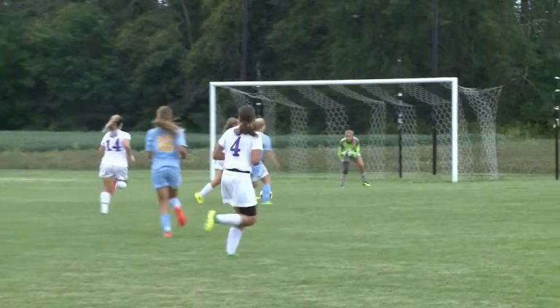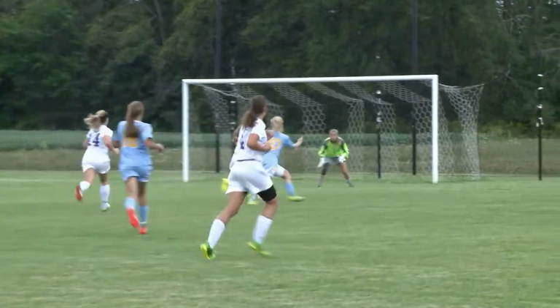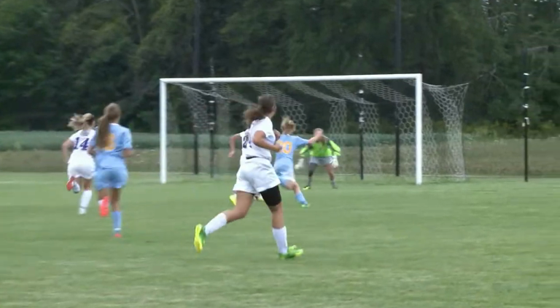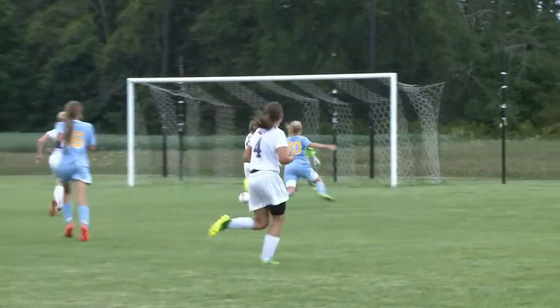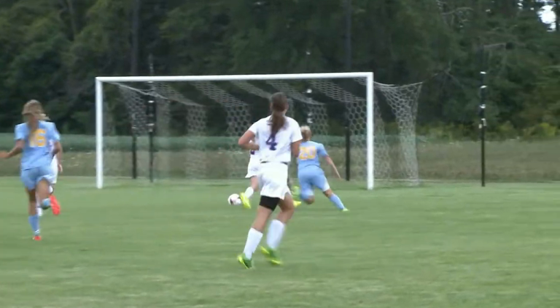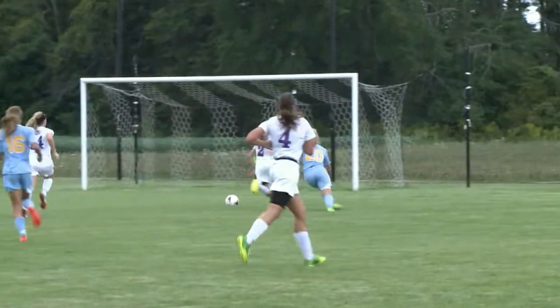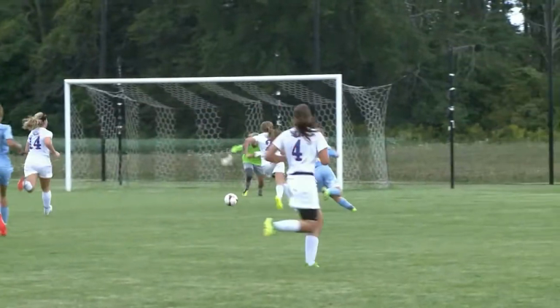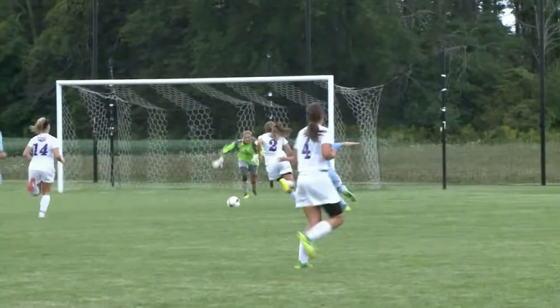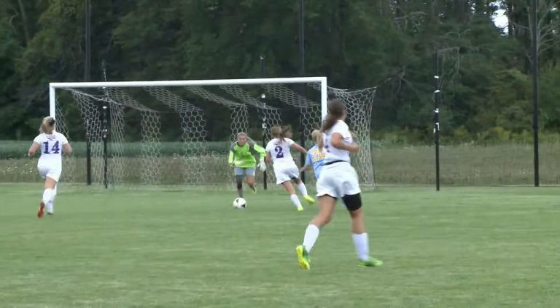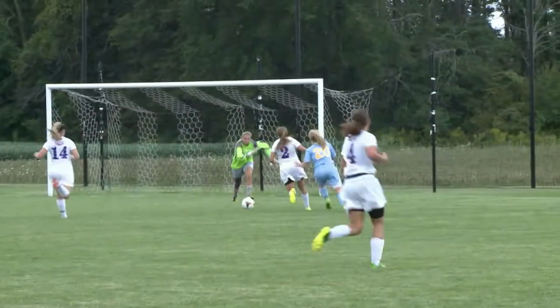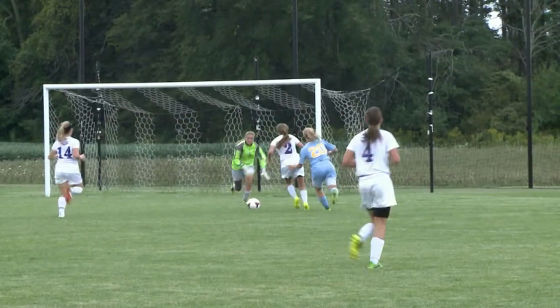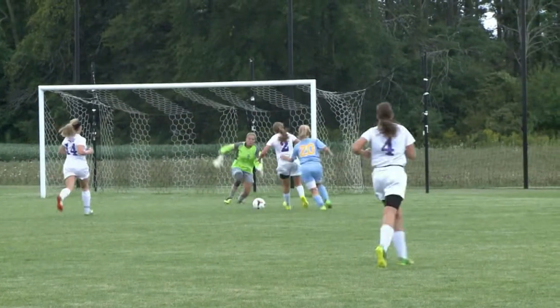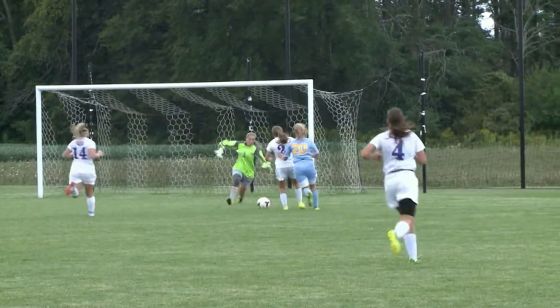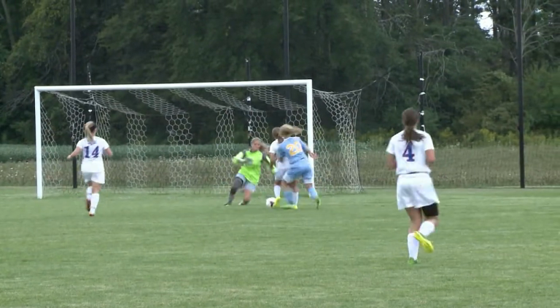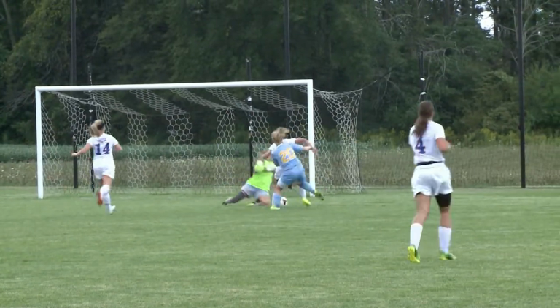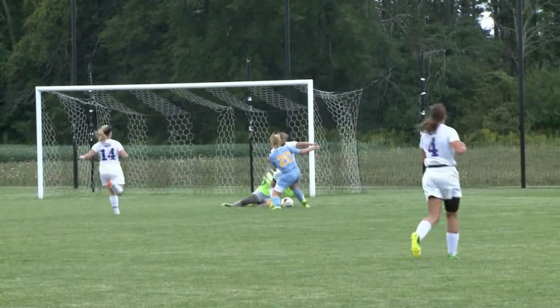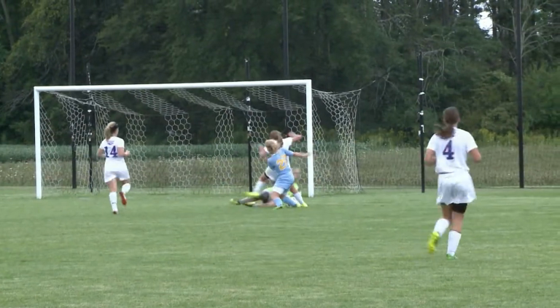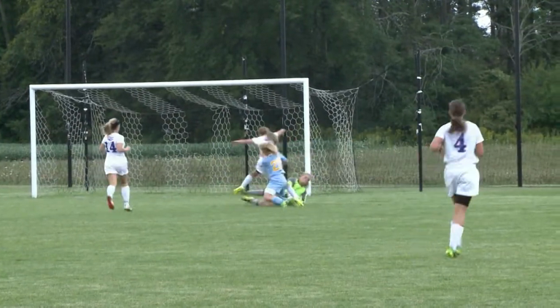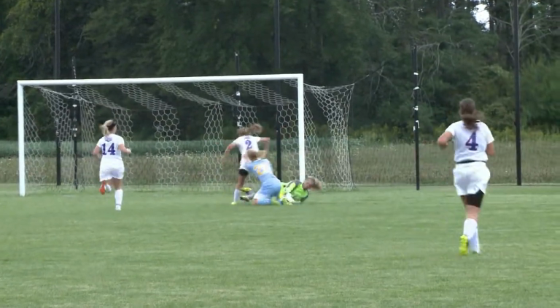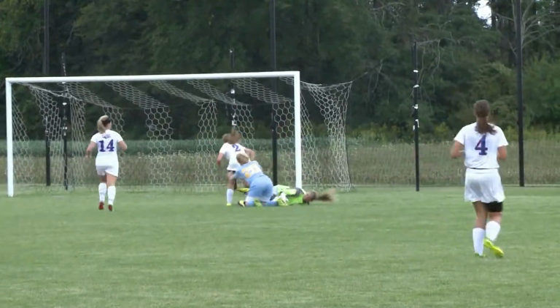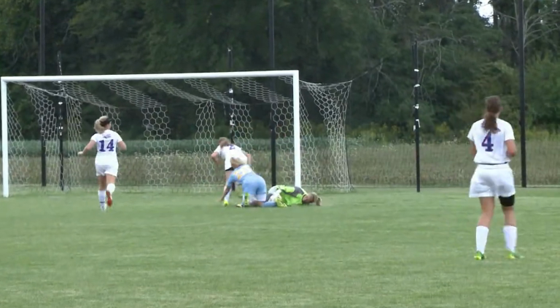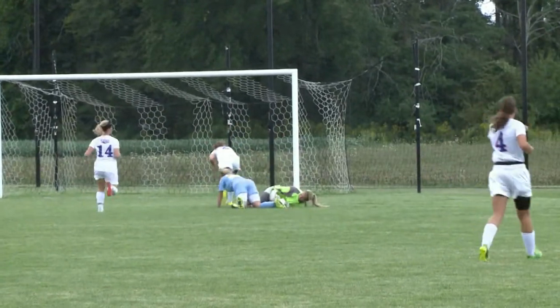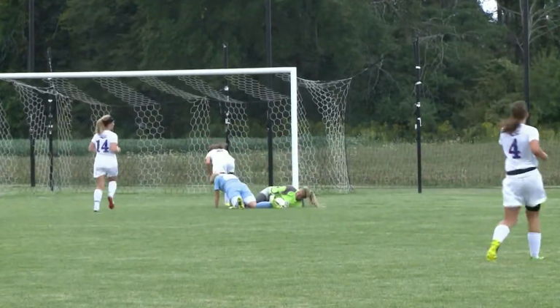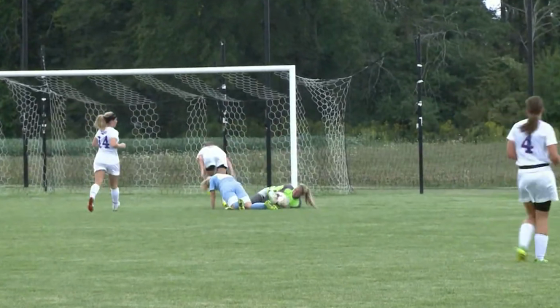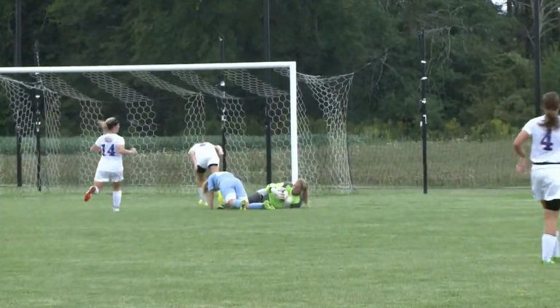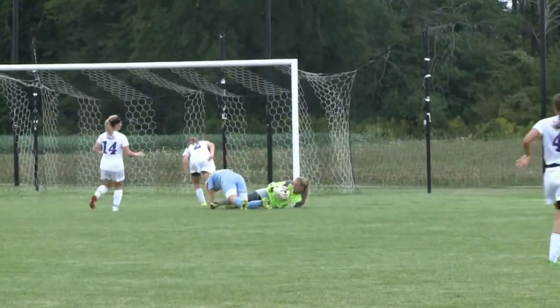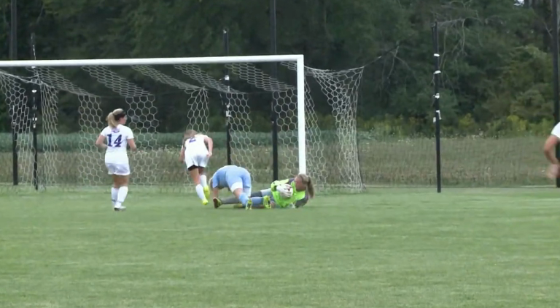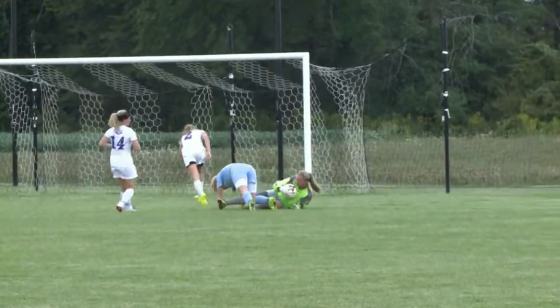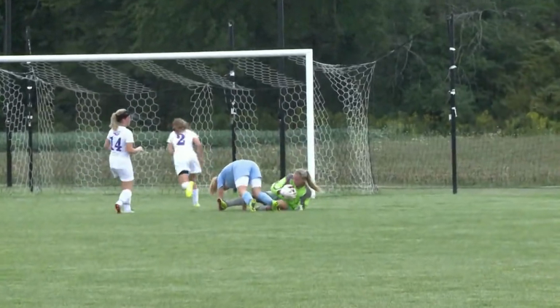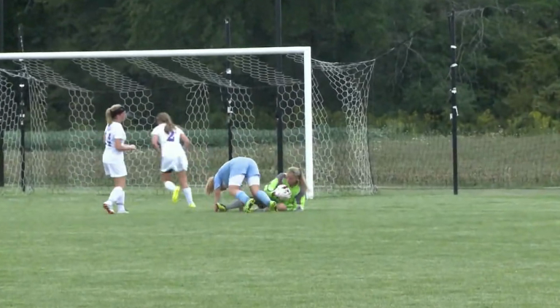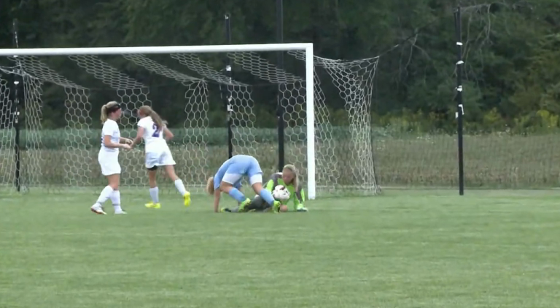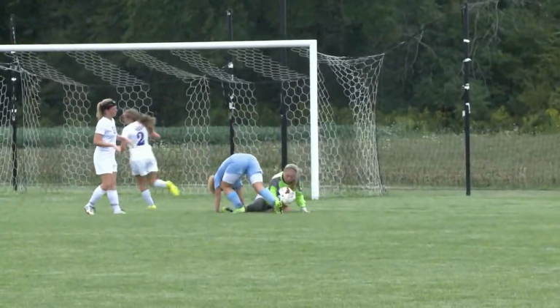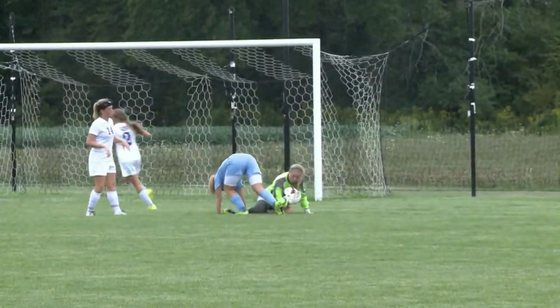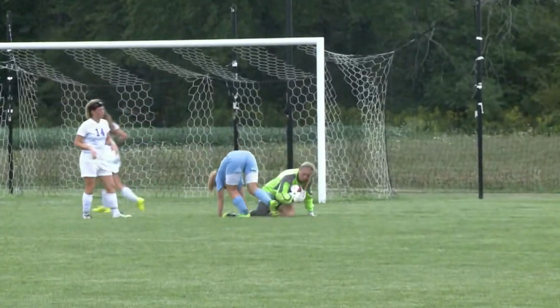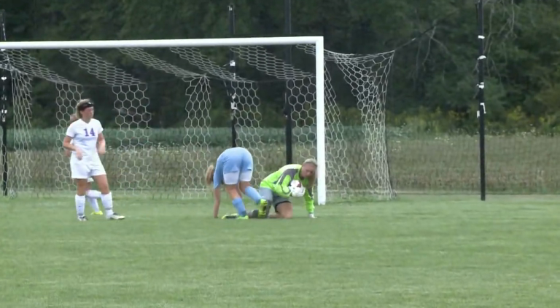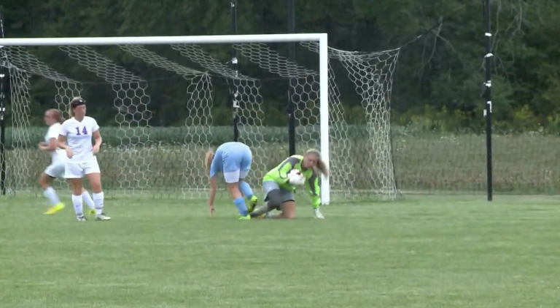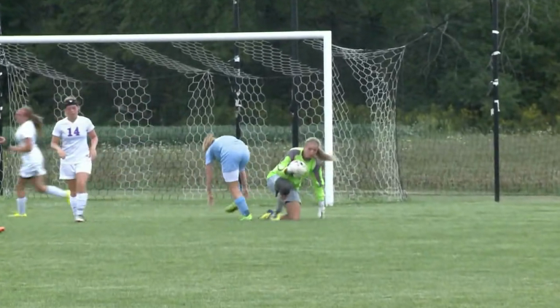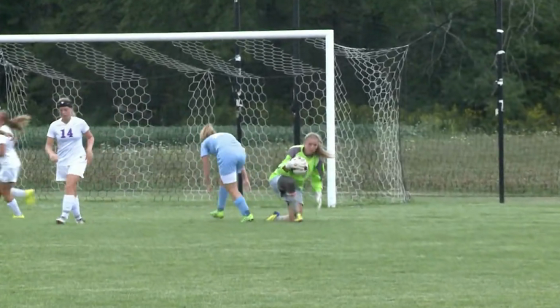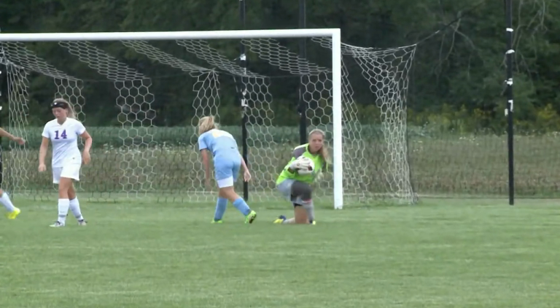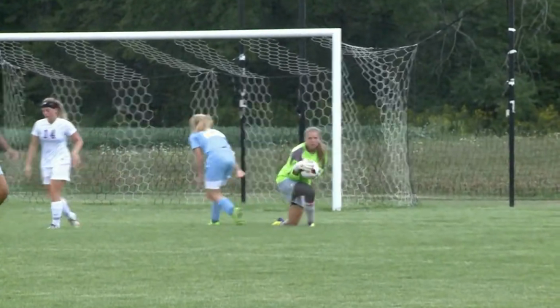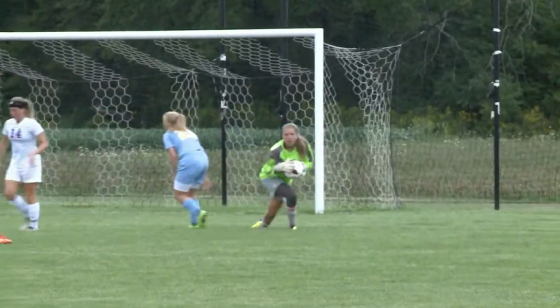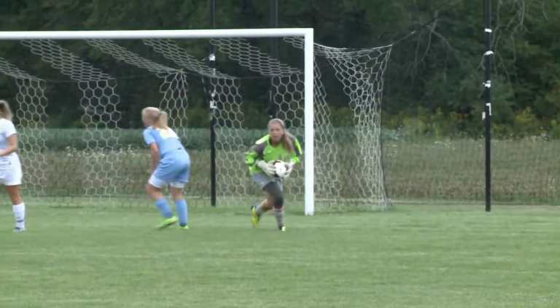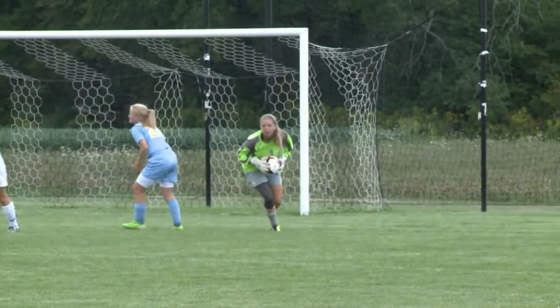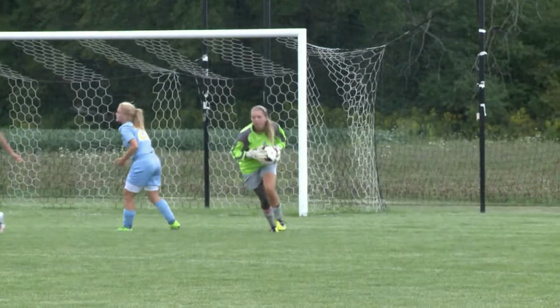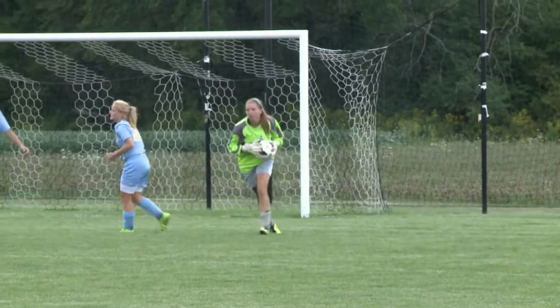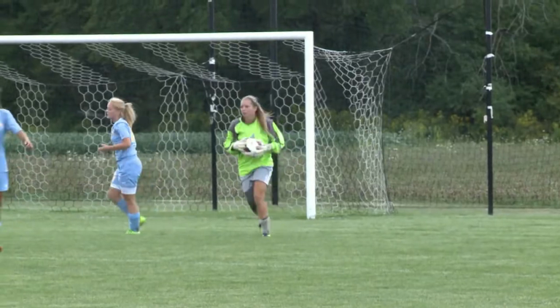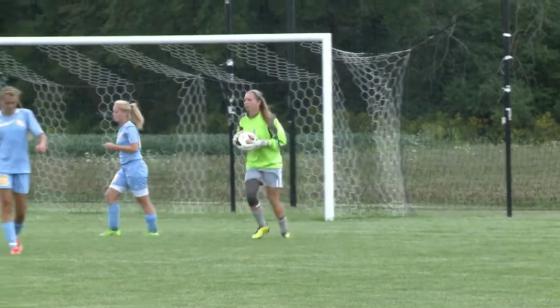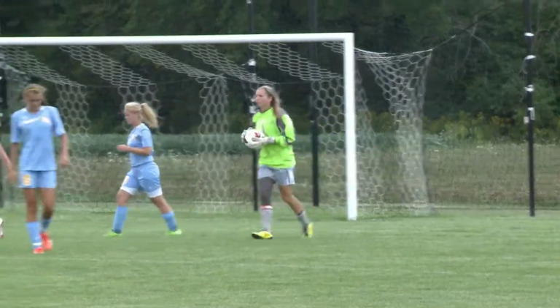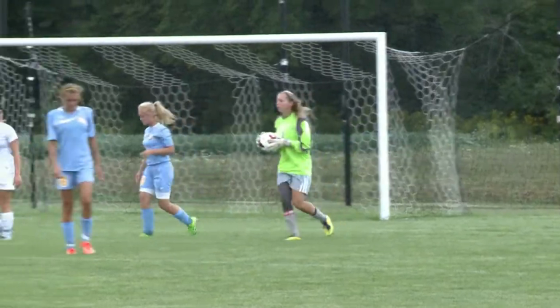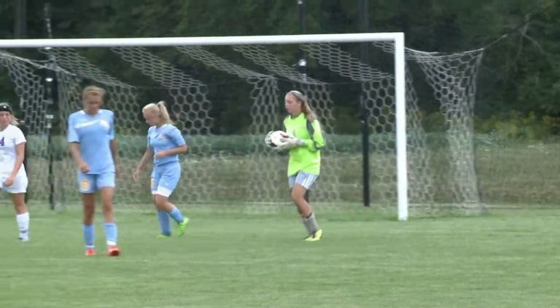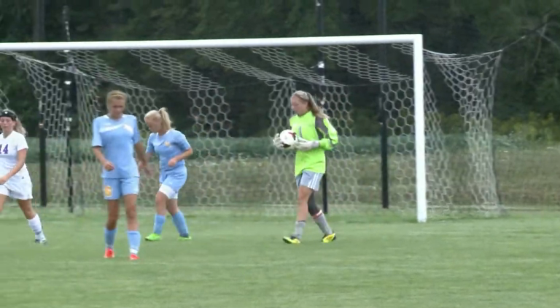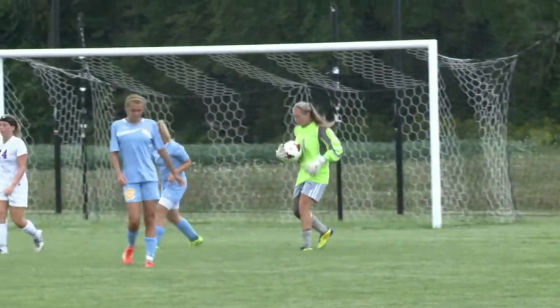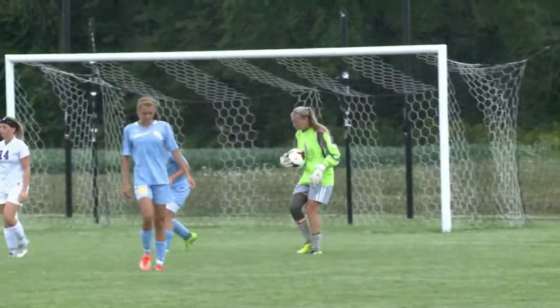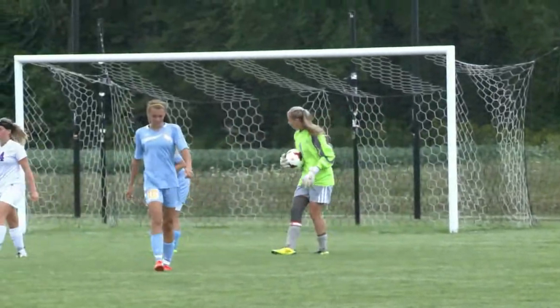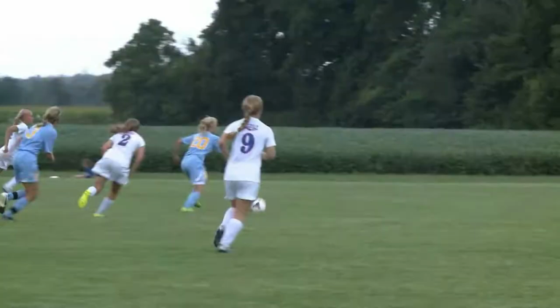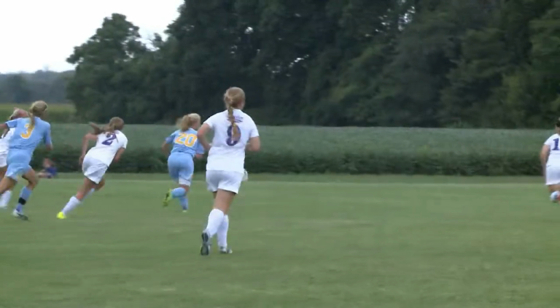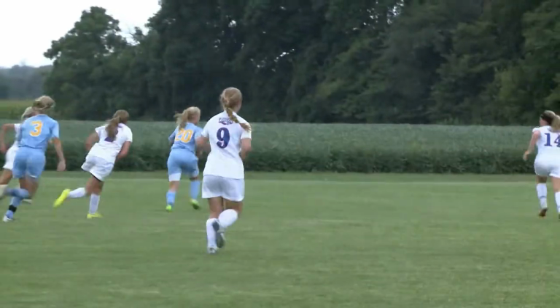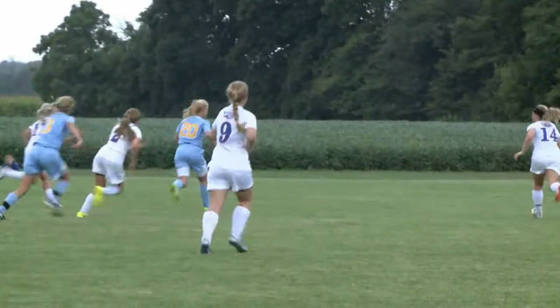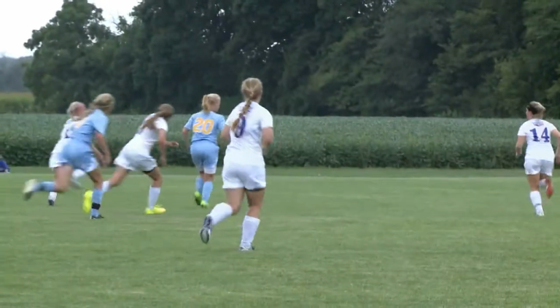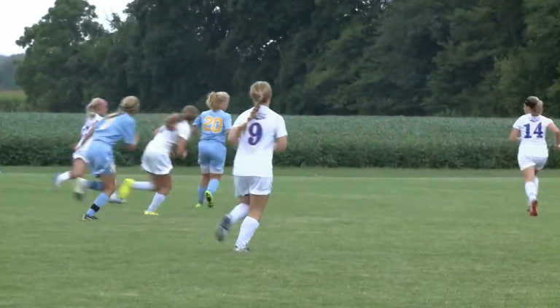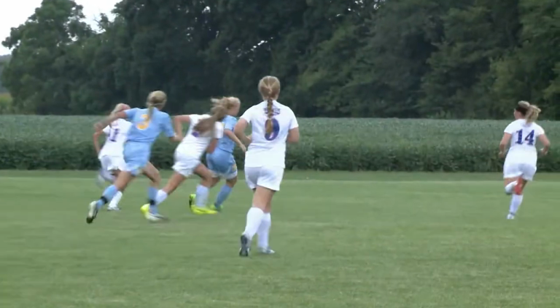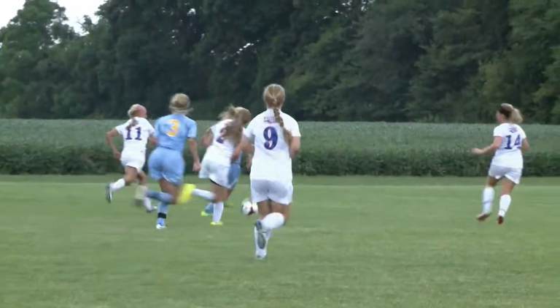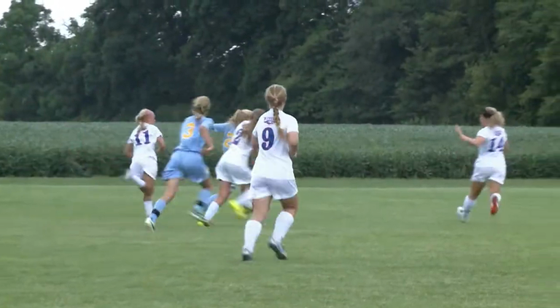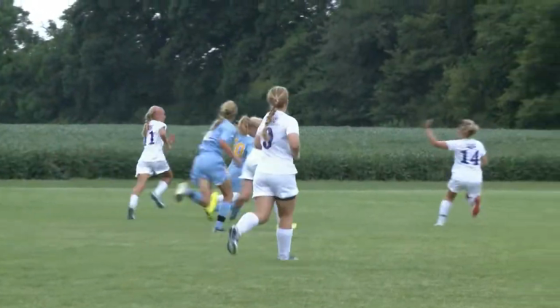Could be a top five play. Loose ball here ran down by Bath's Alex Schroeder. Ball rolls towards the keep and she smothers it. Crazy sequence there in front.